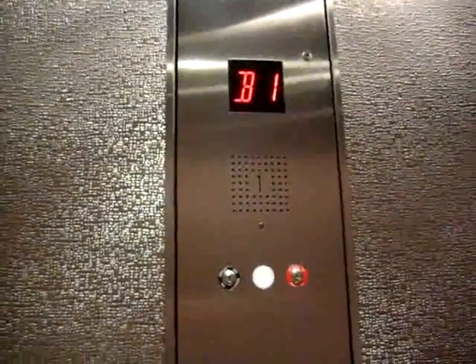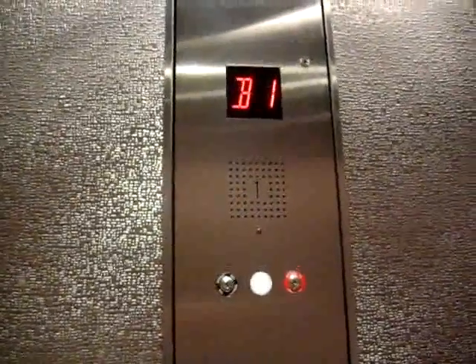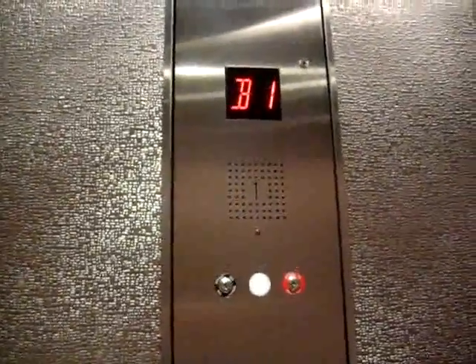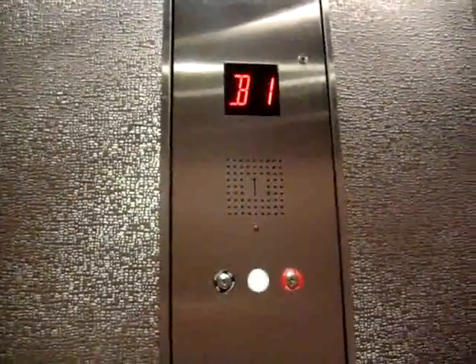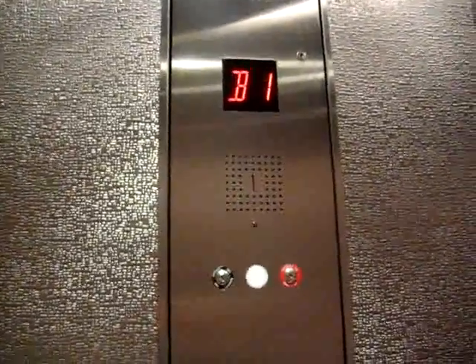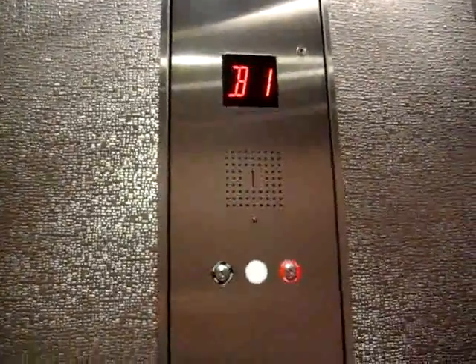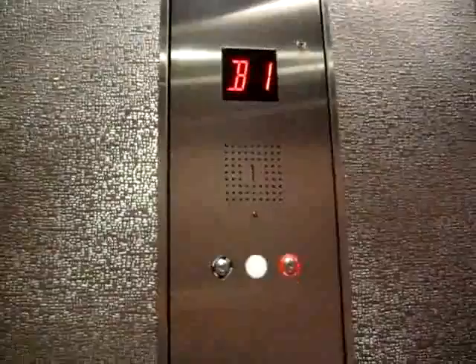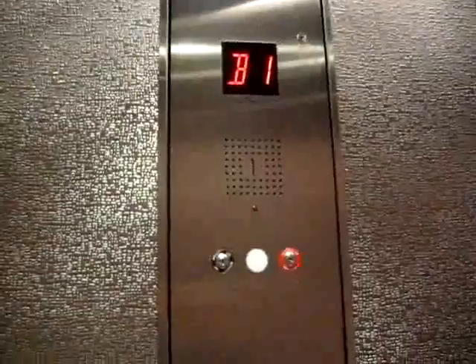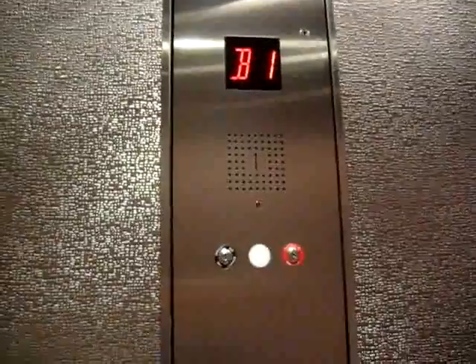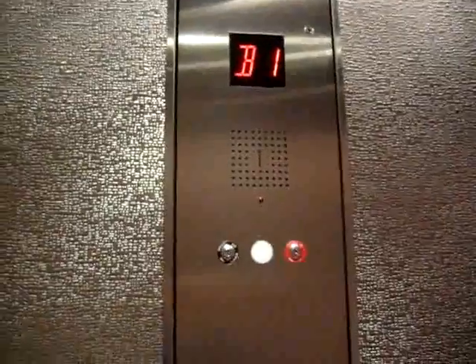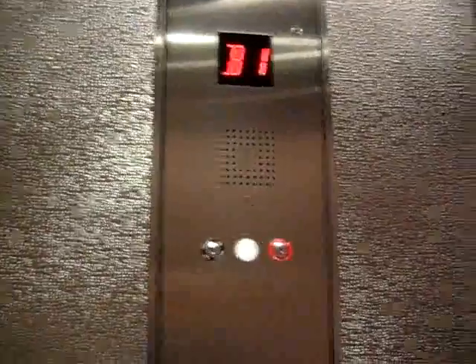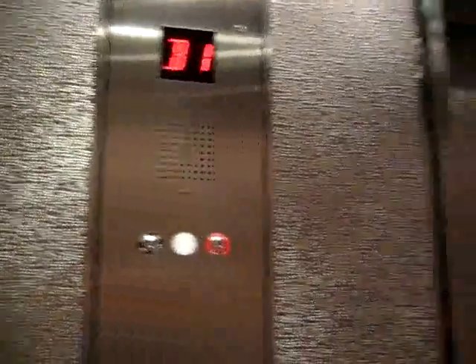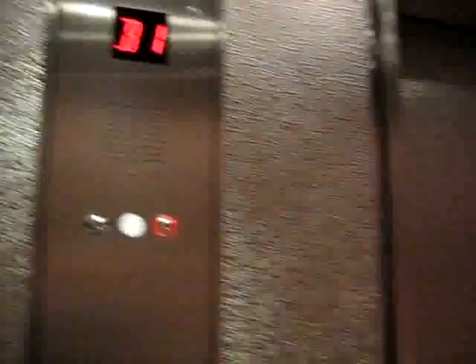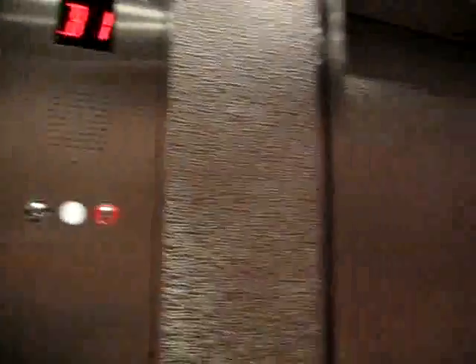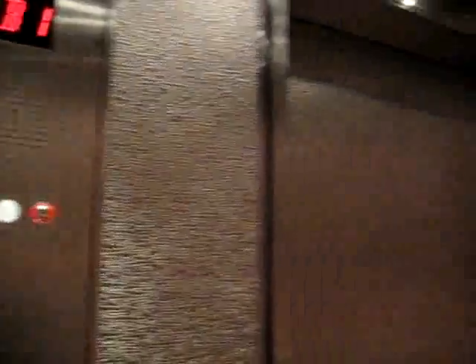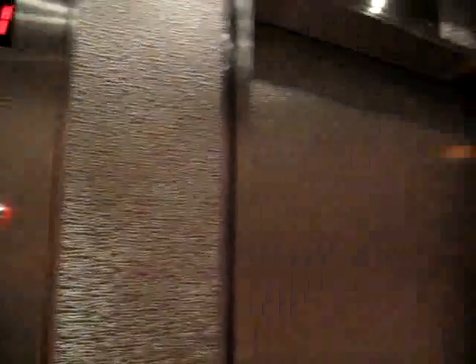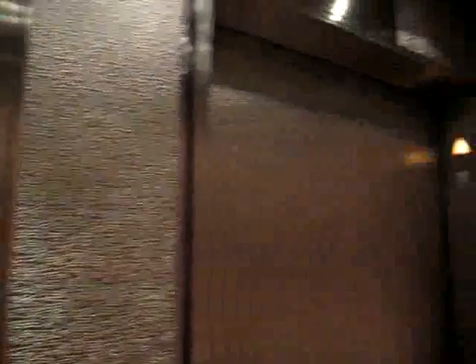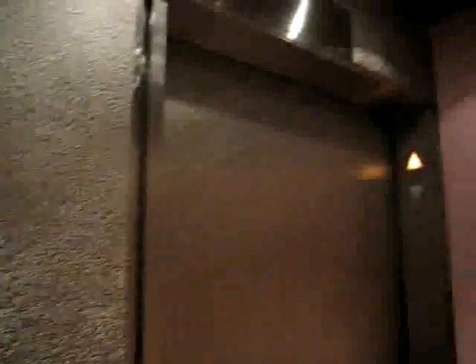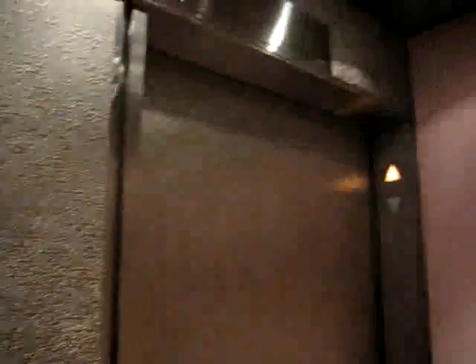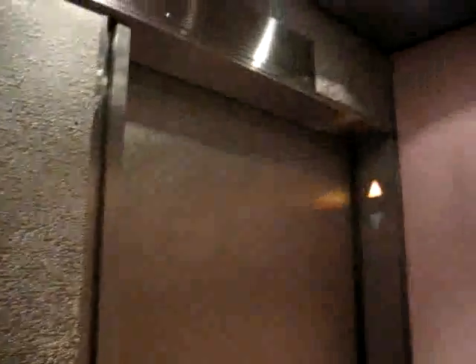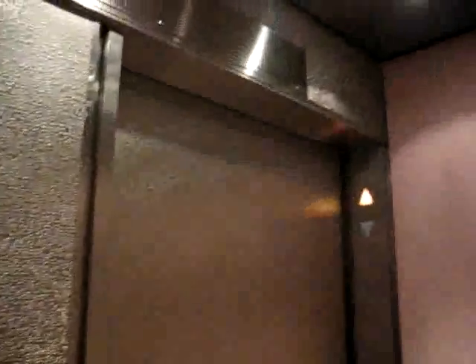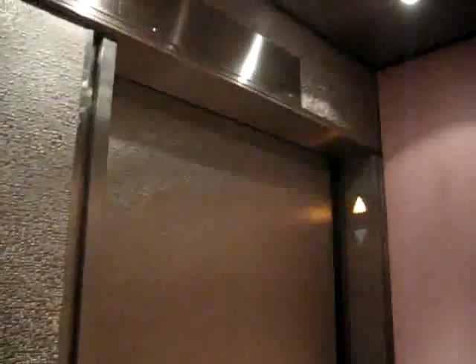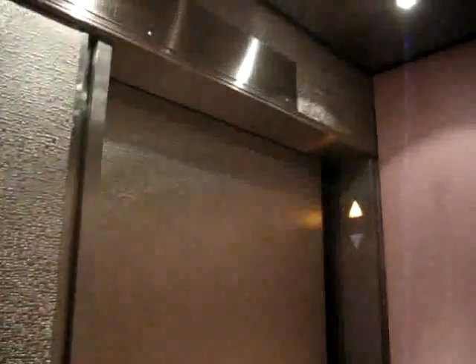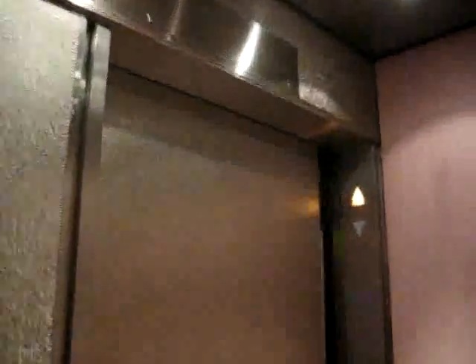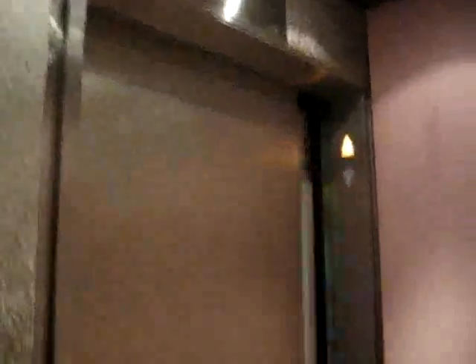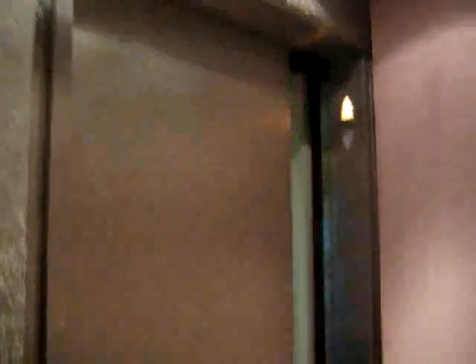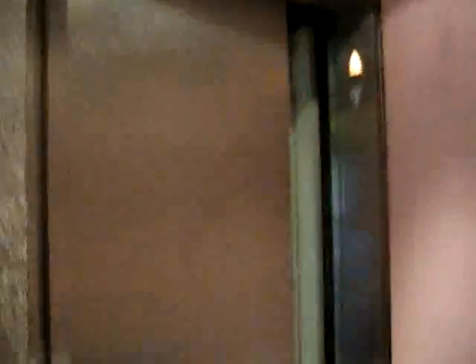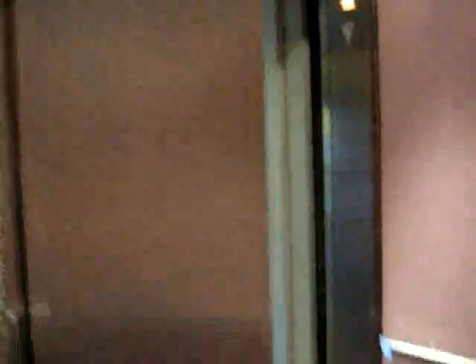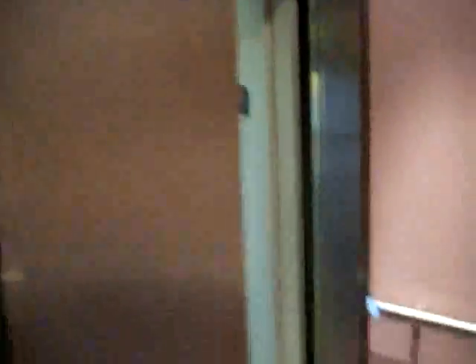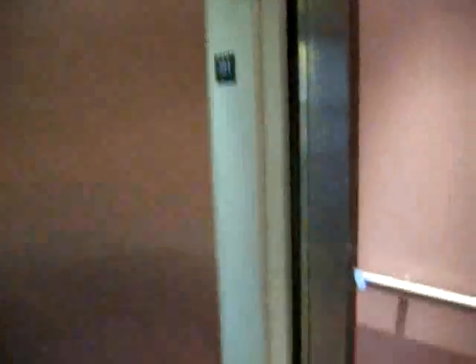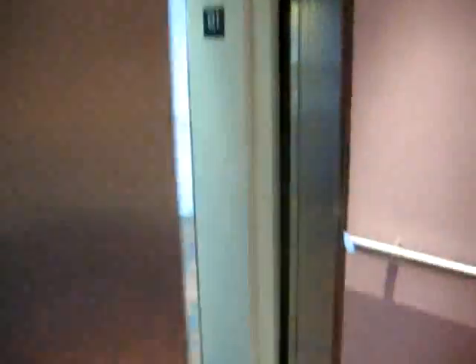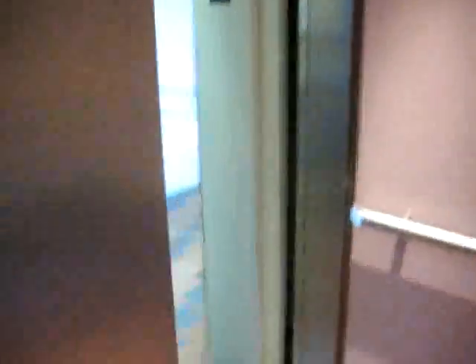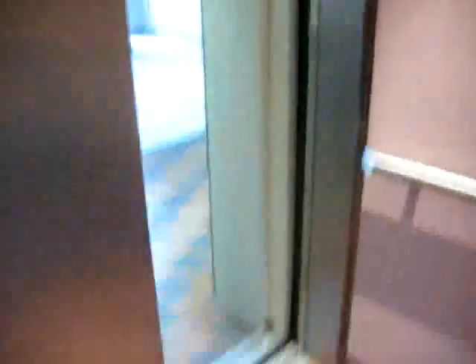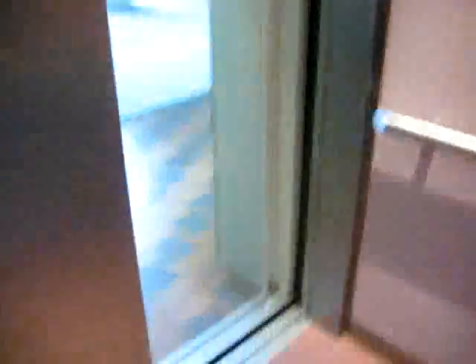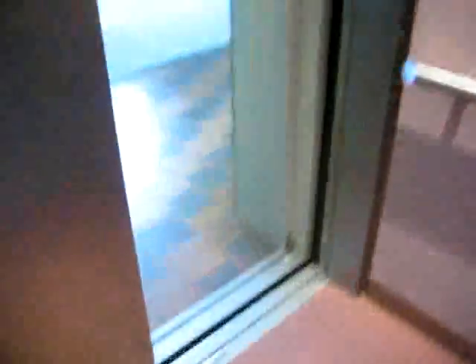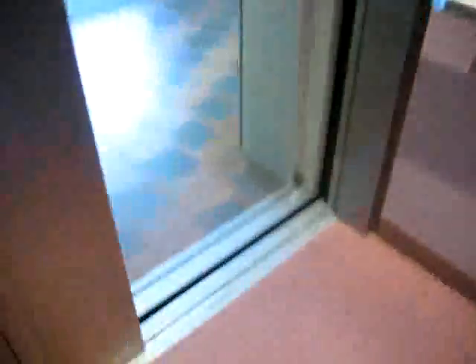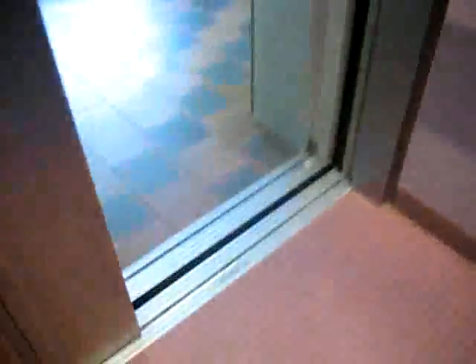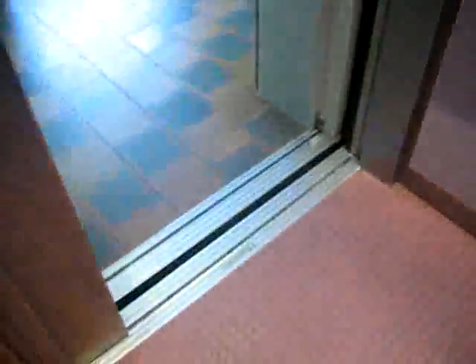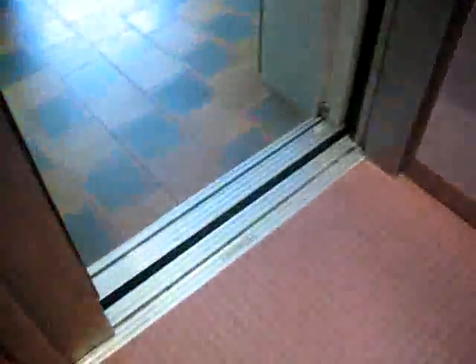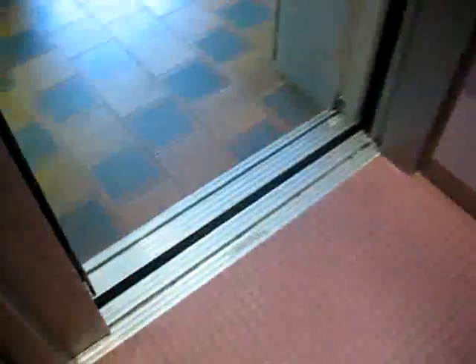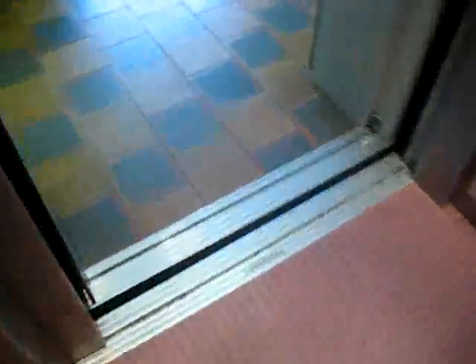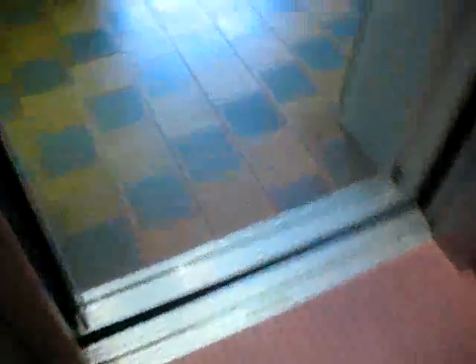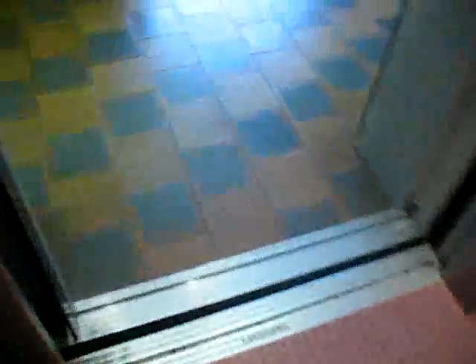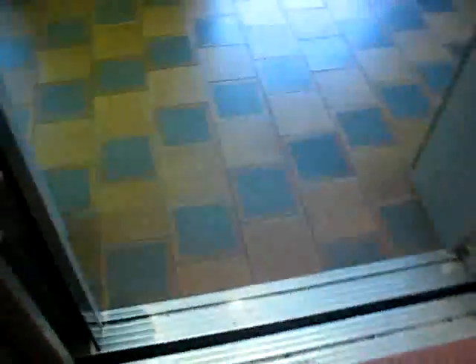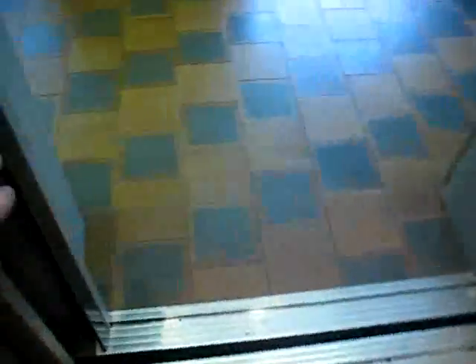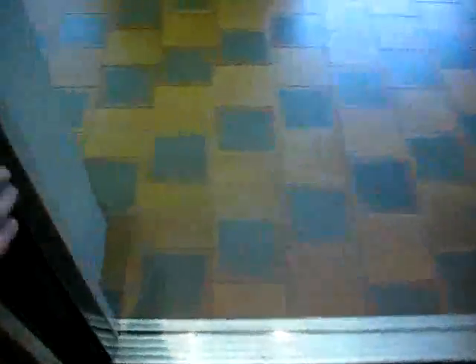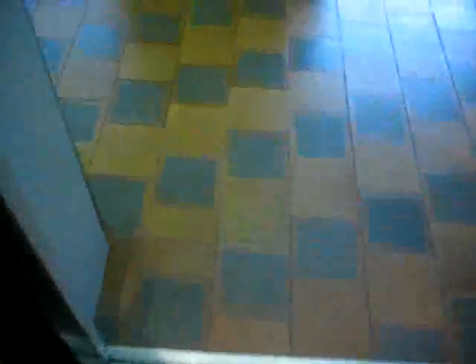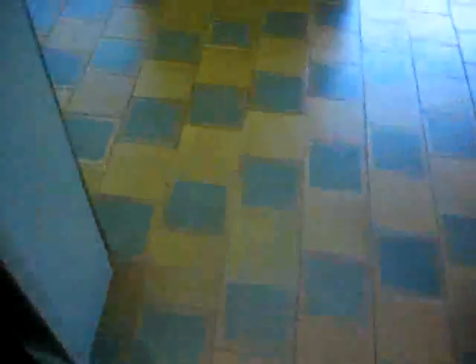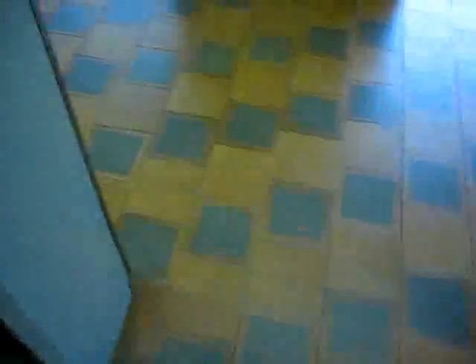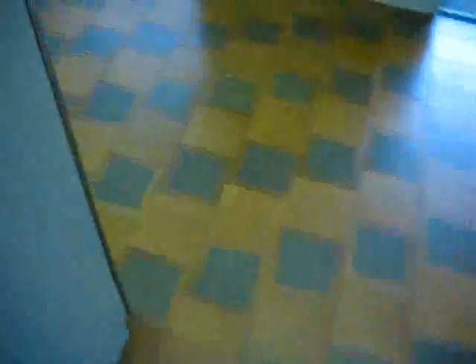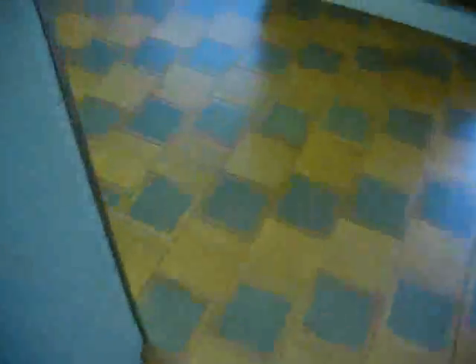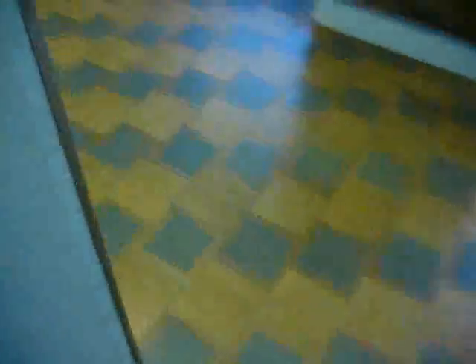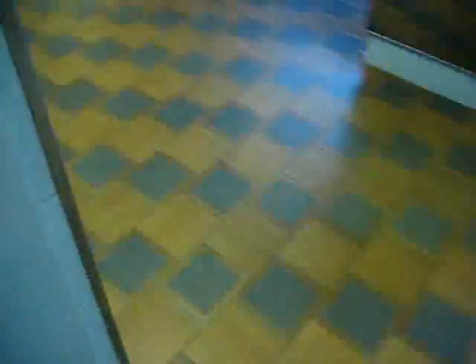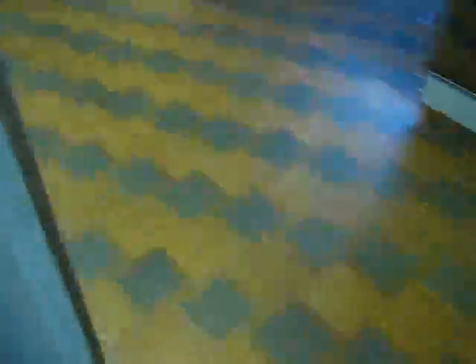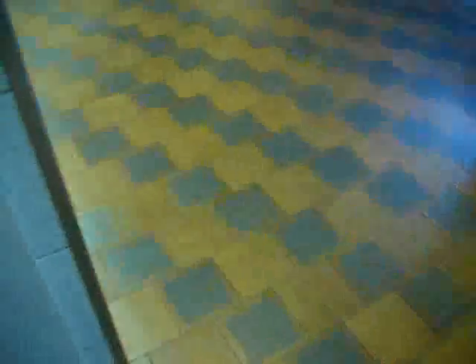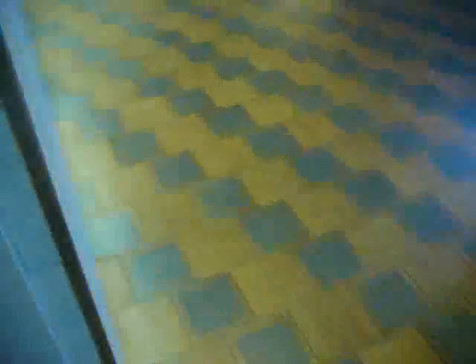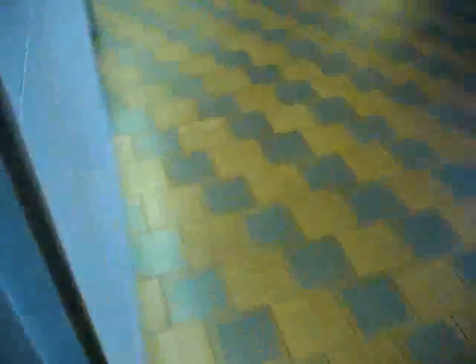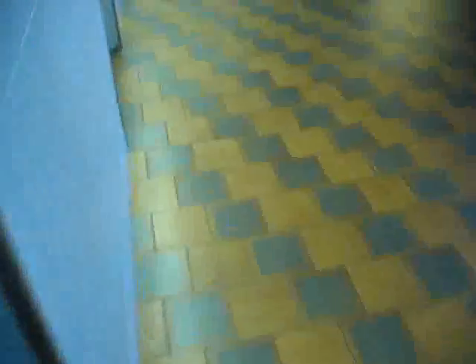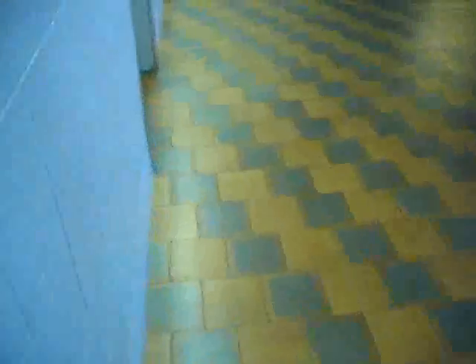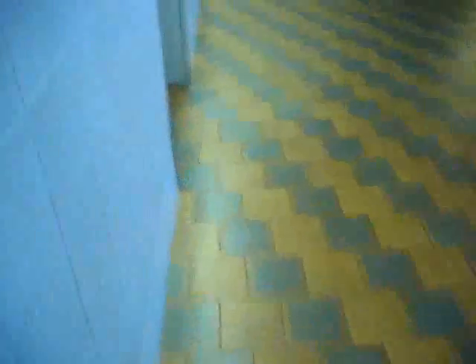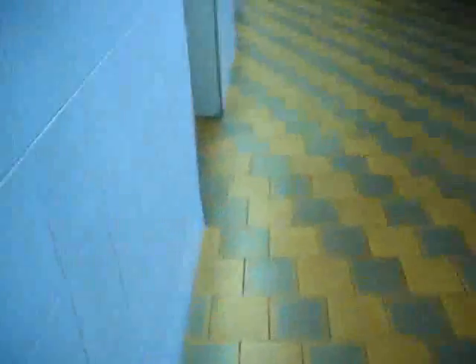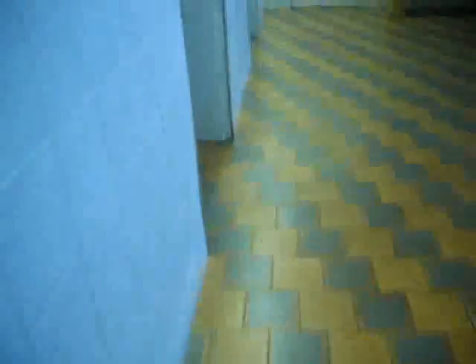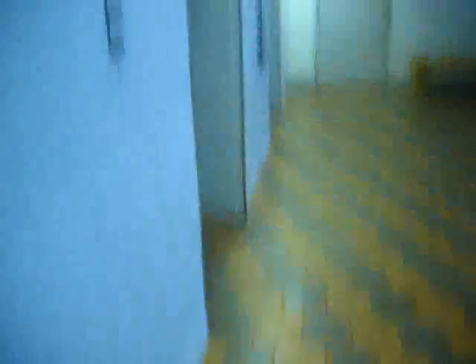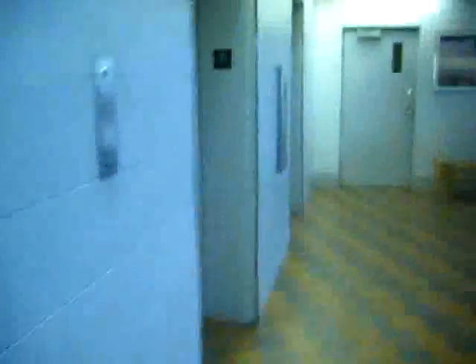B1. Here we are. That's it. Here we go — let me show you the bank here.